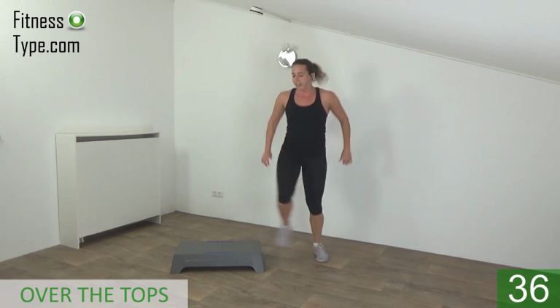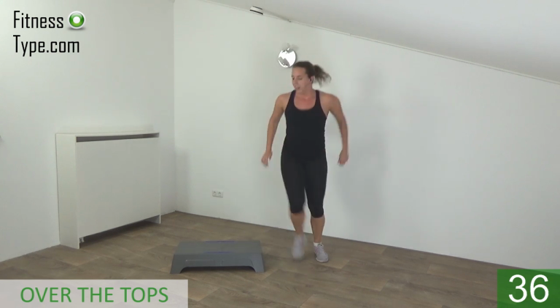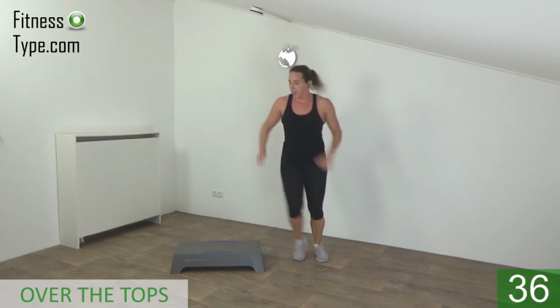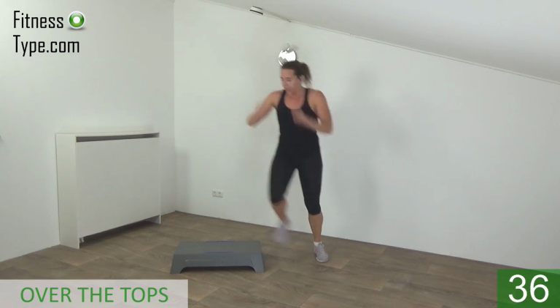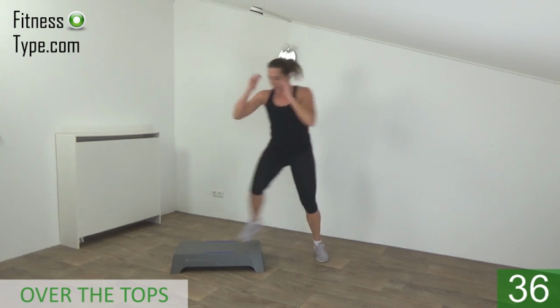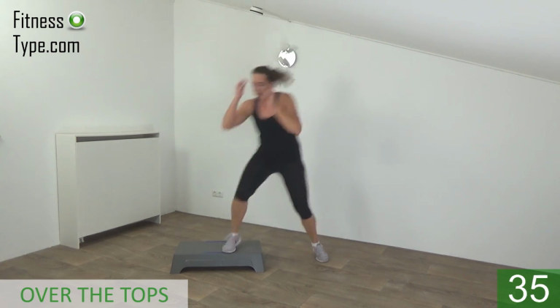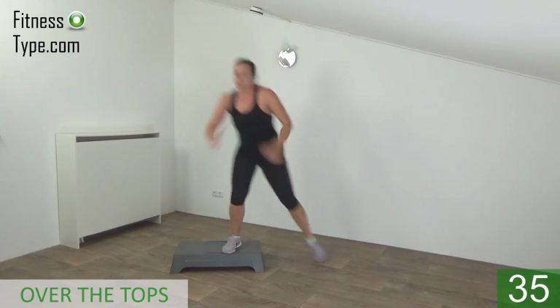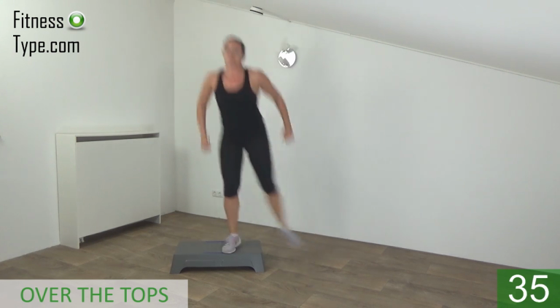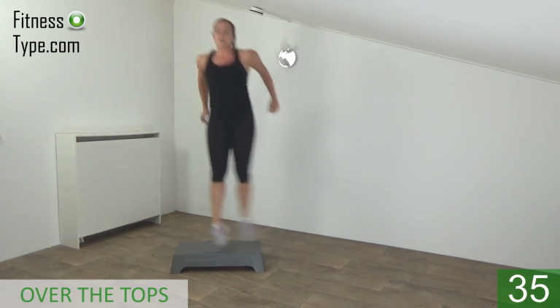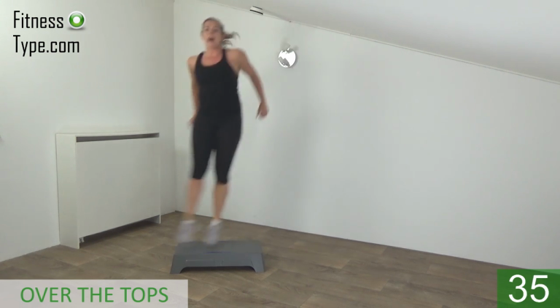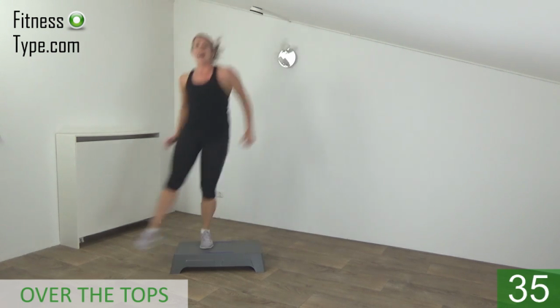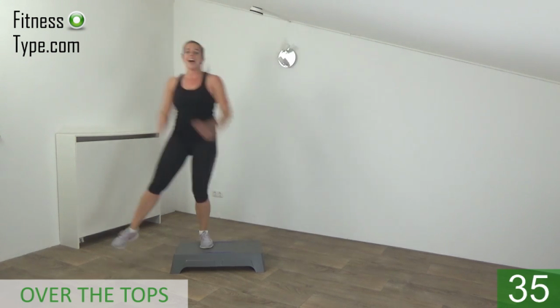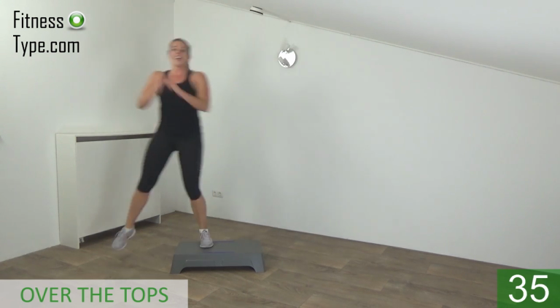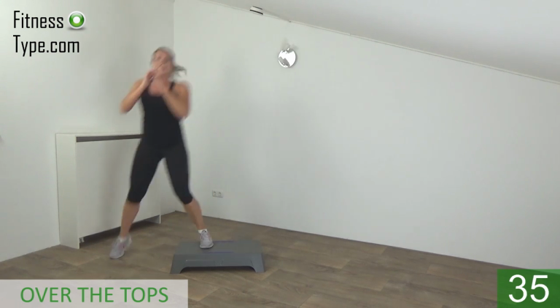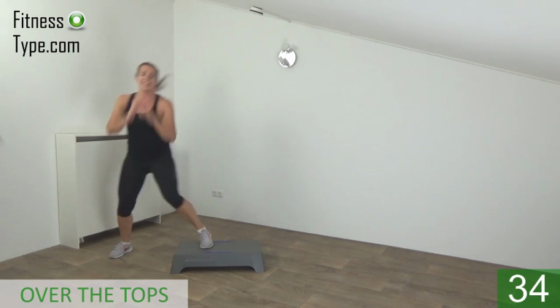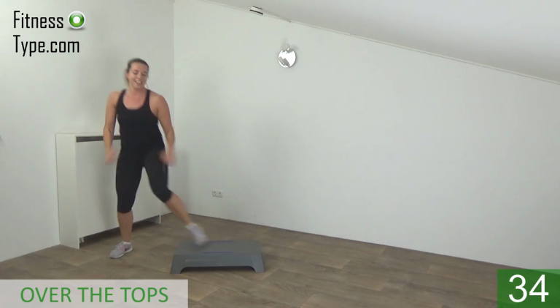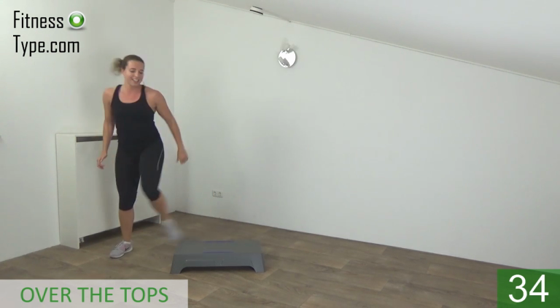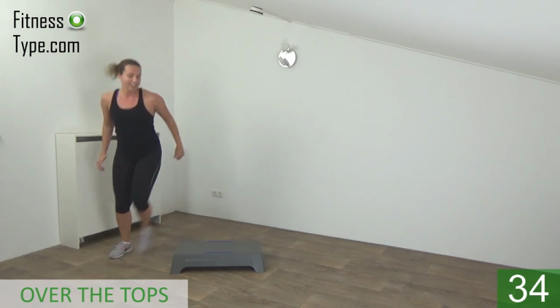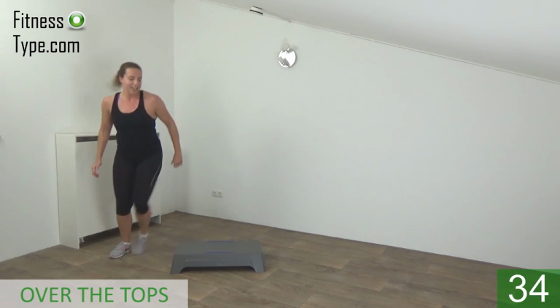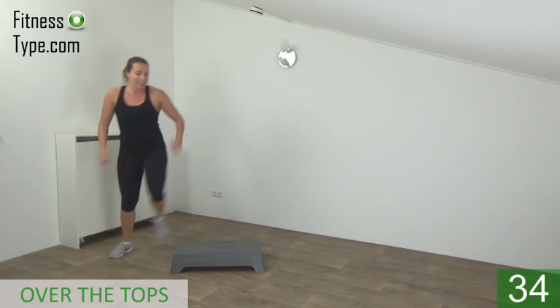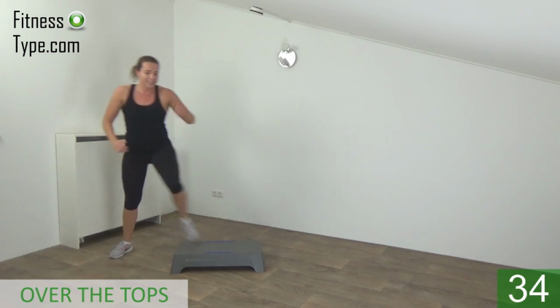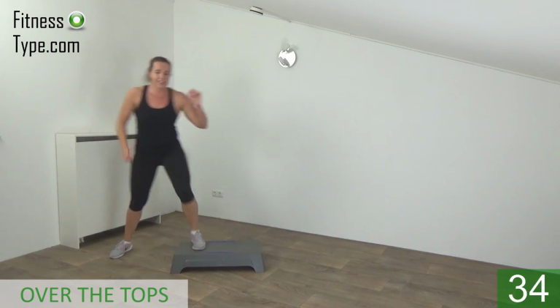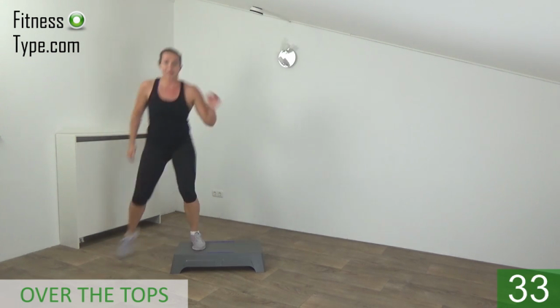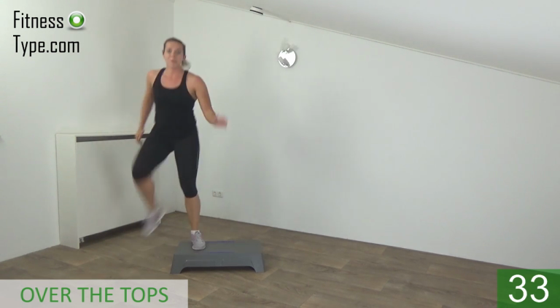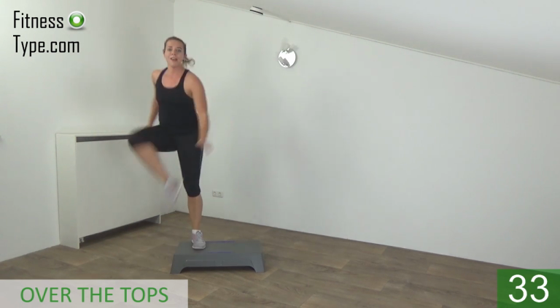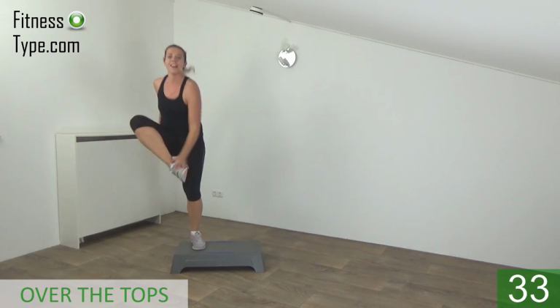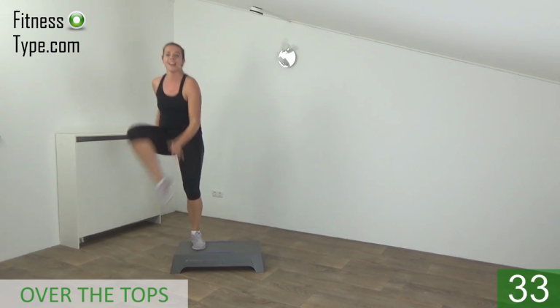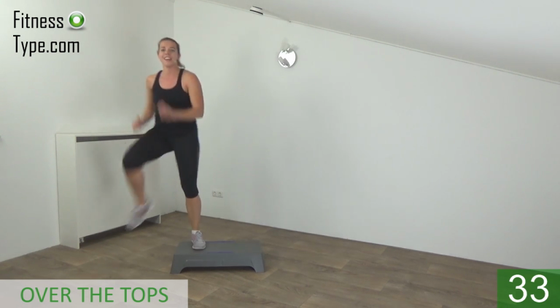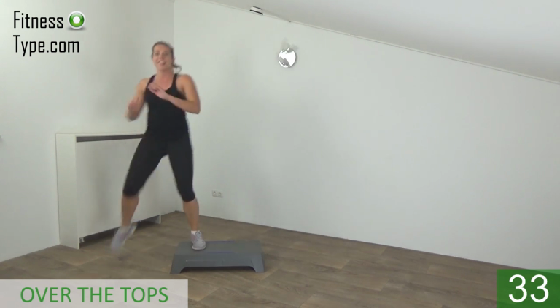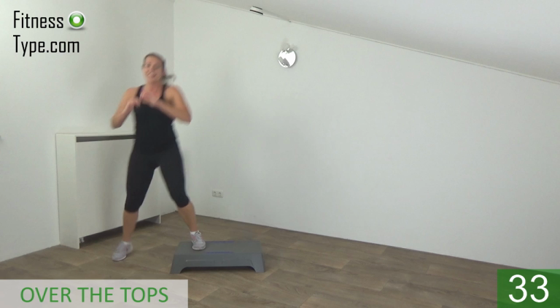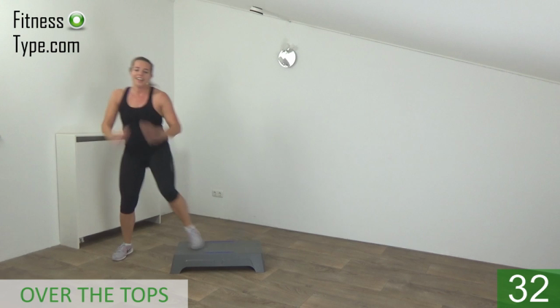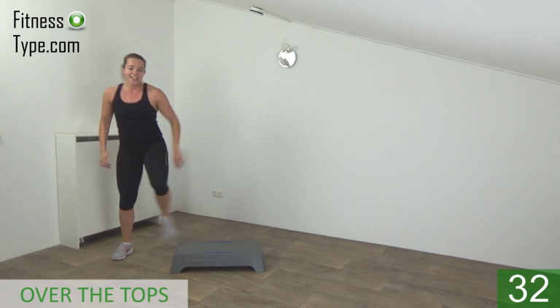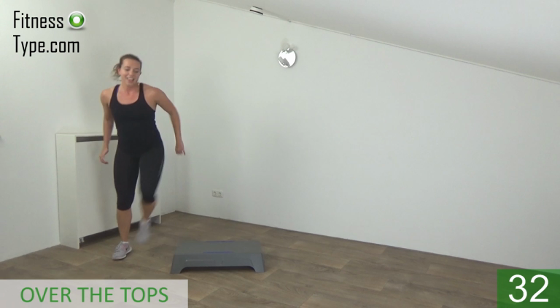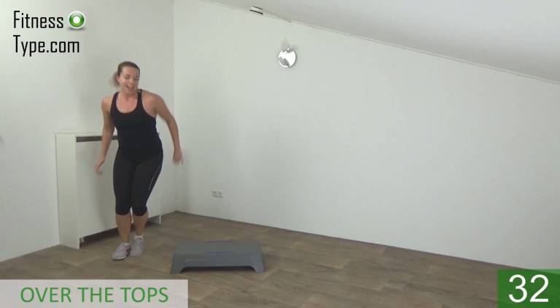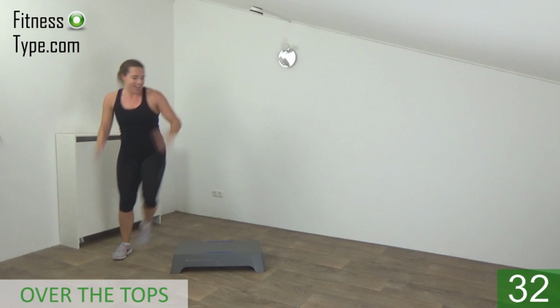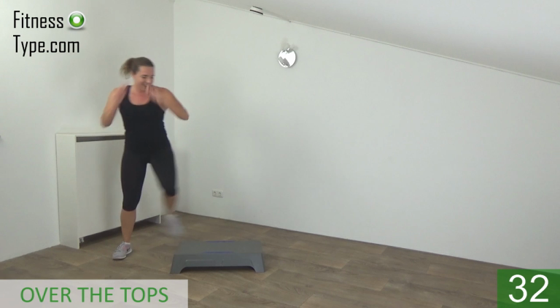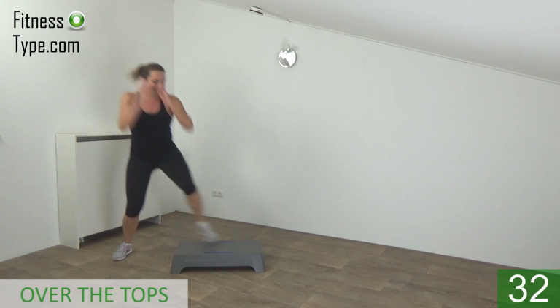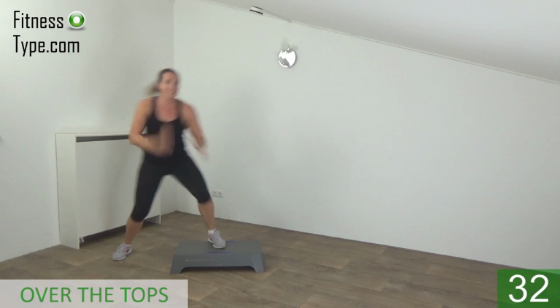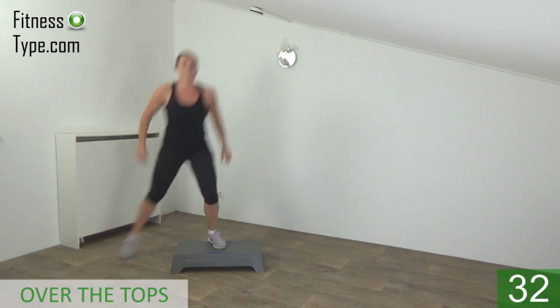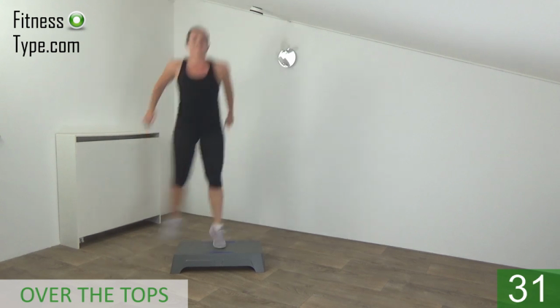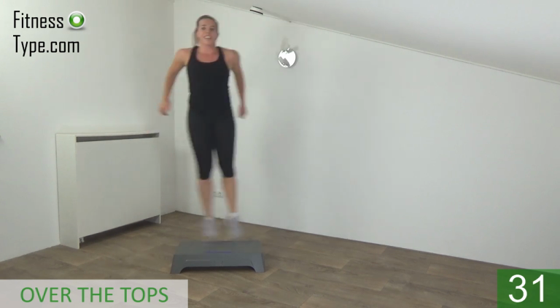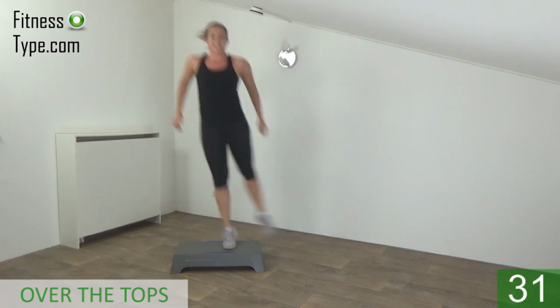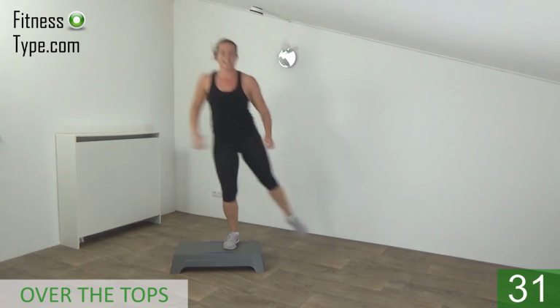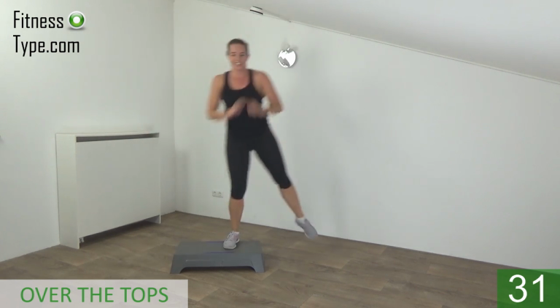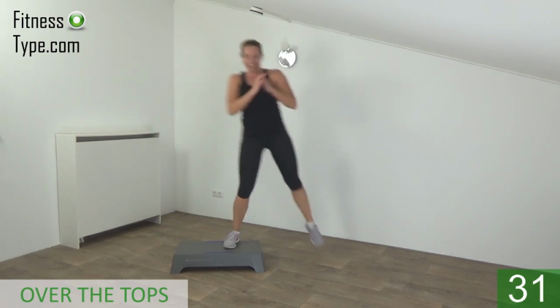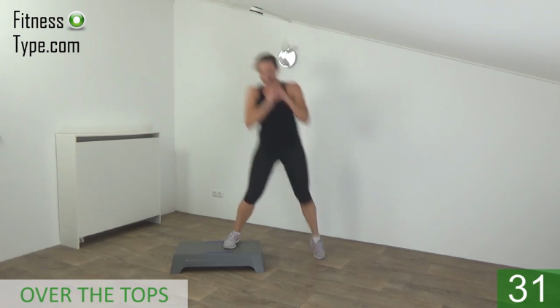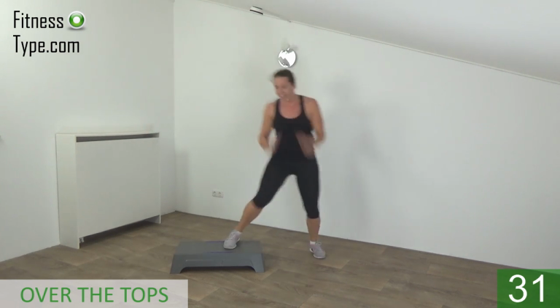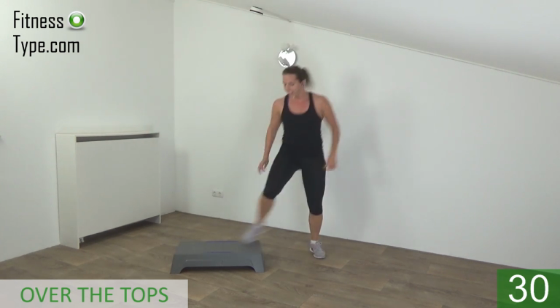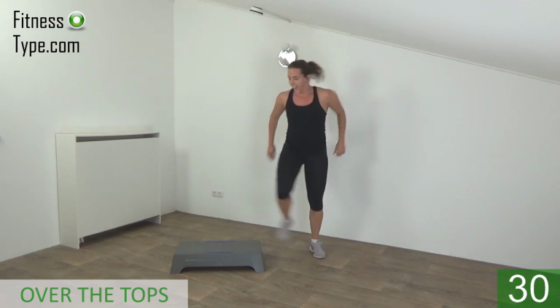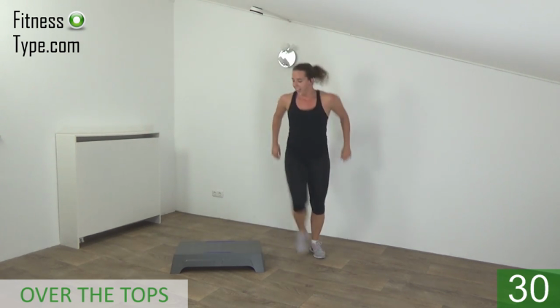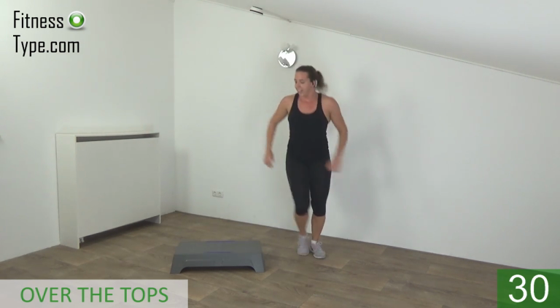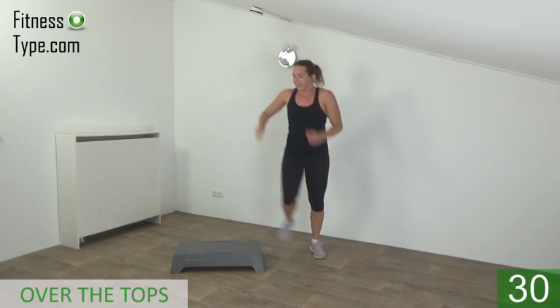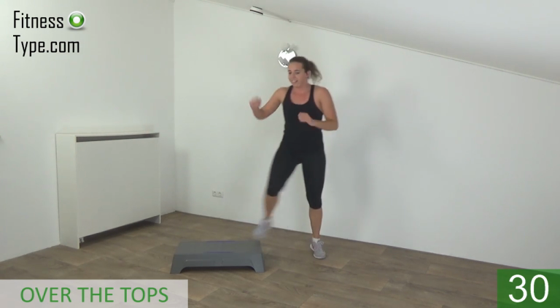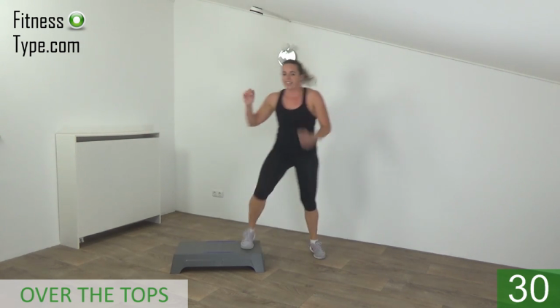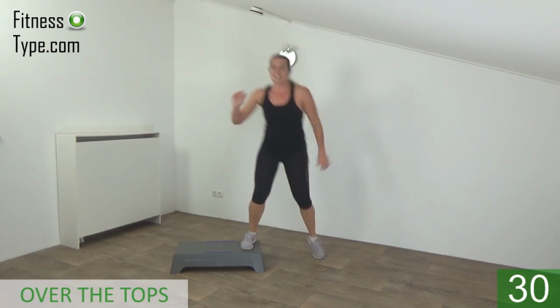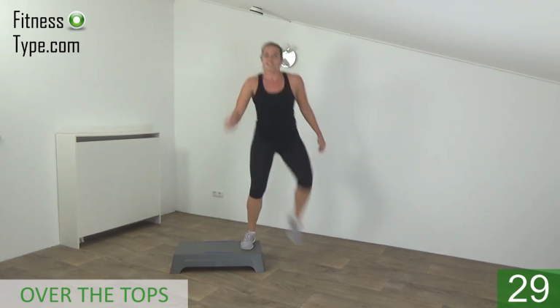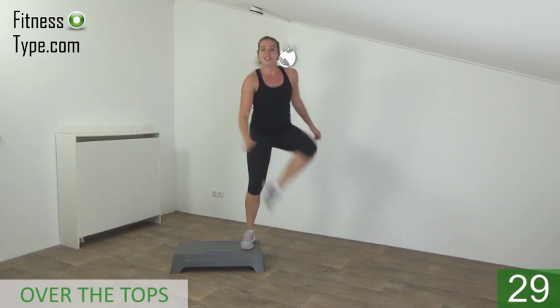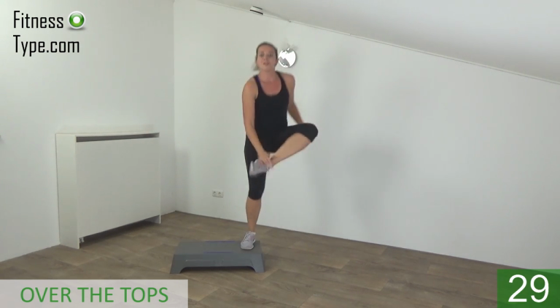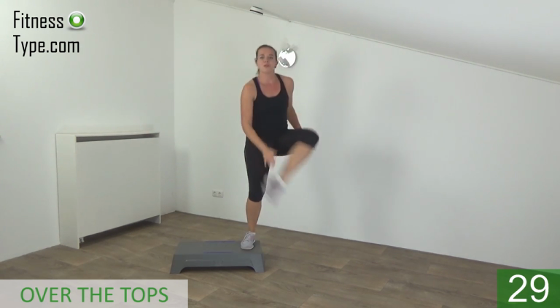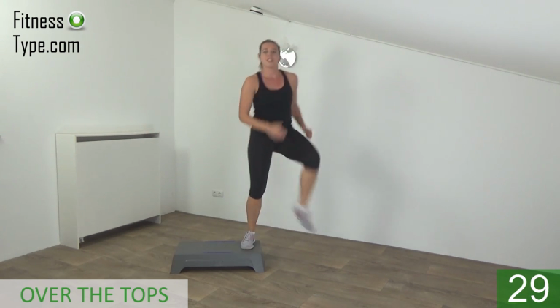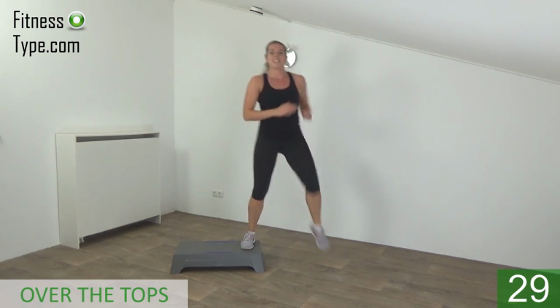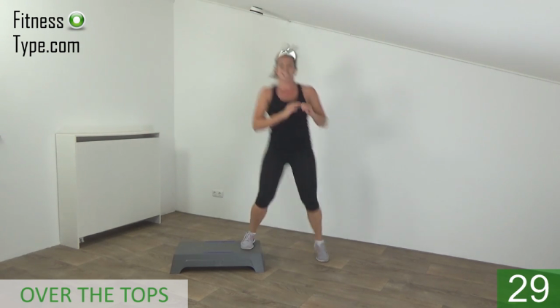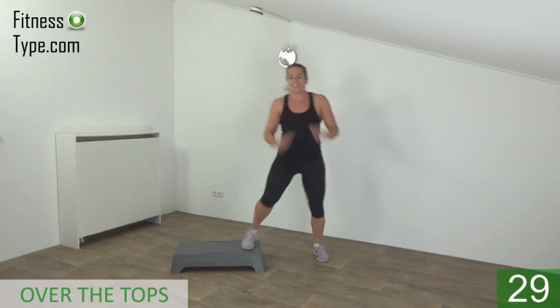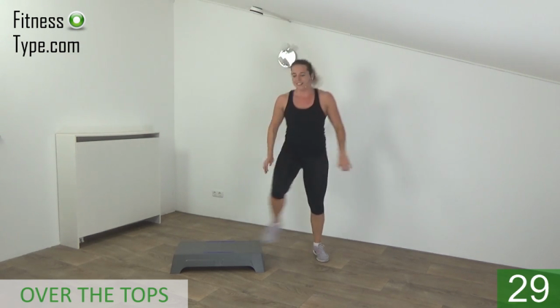Jump up high. Tap and over. Take your arms with you.